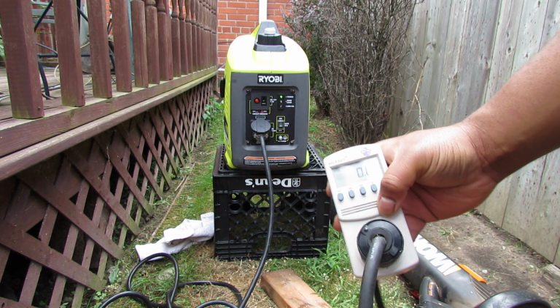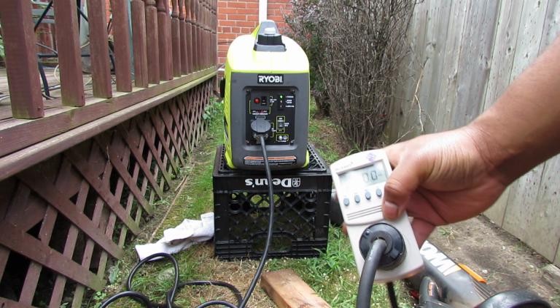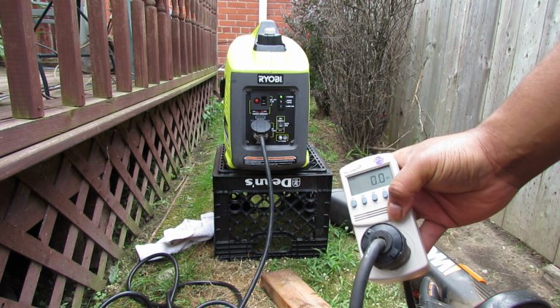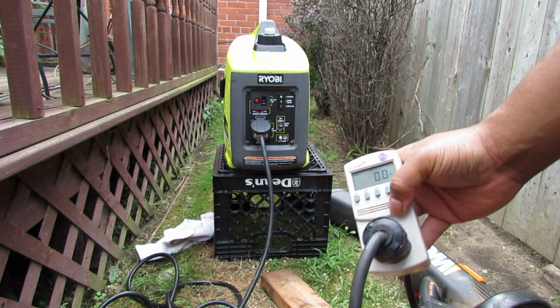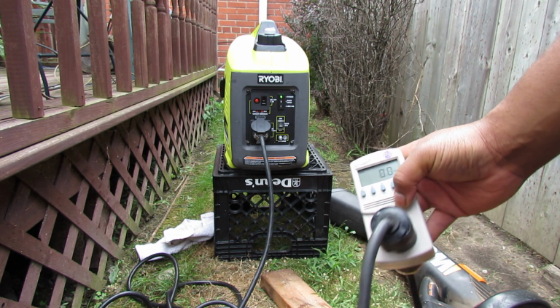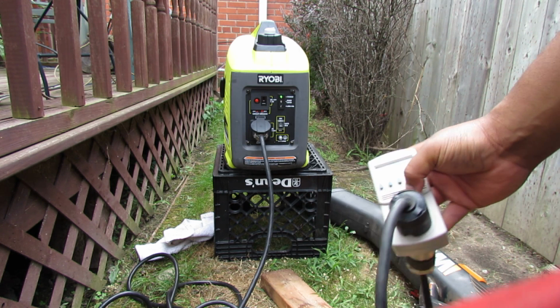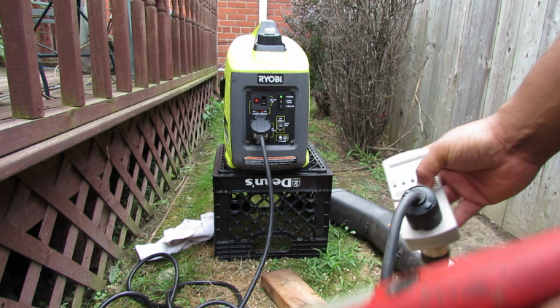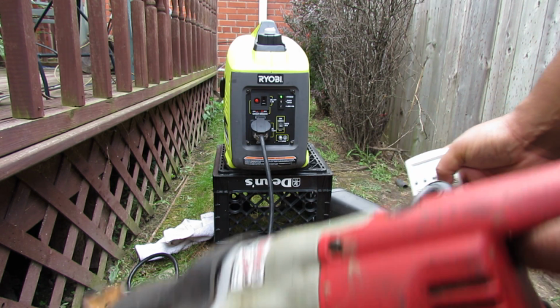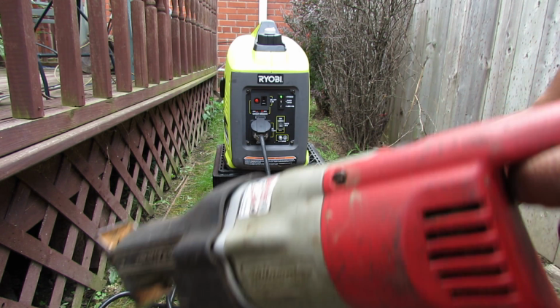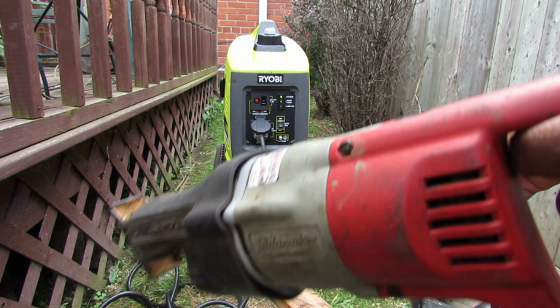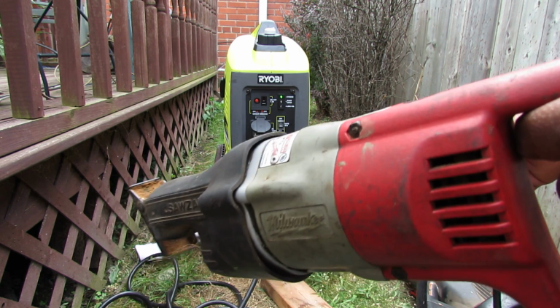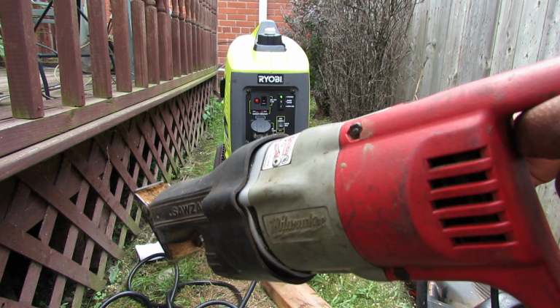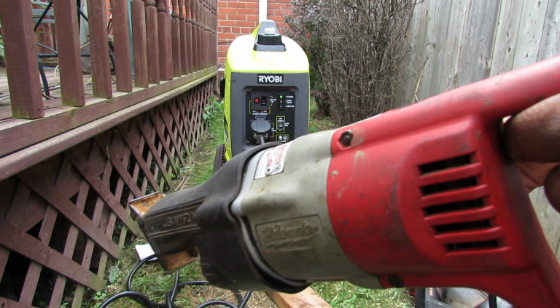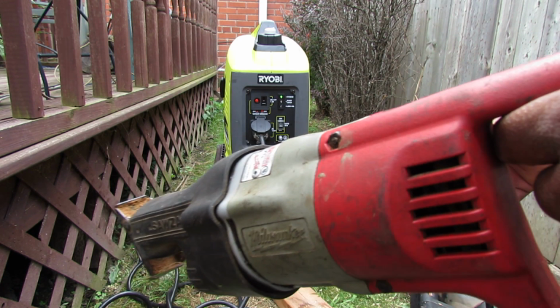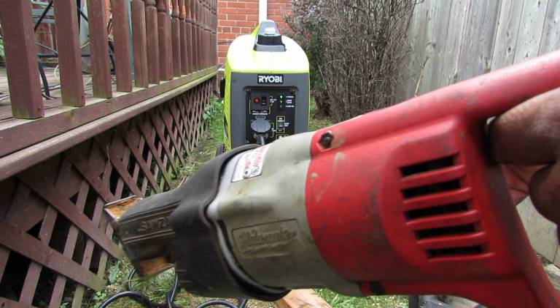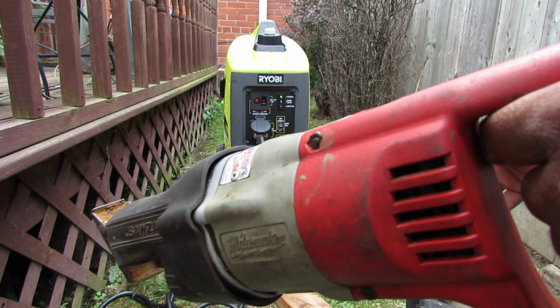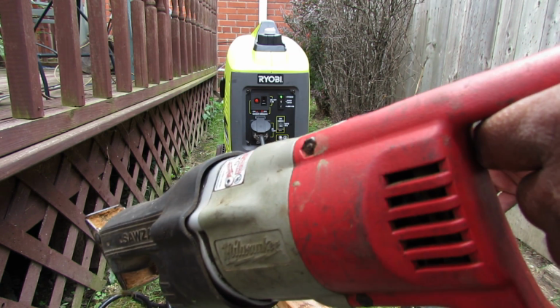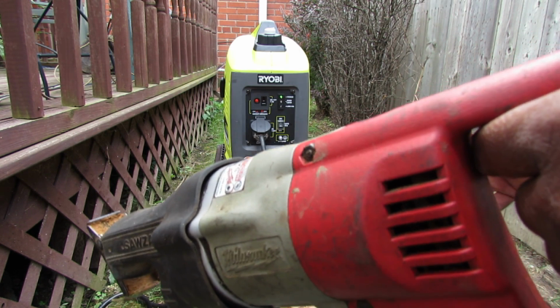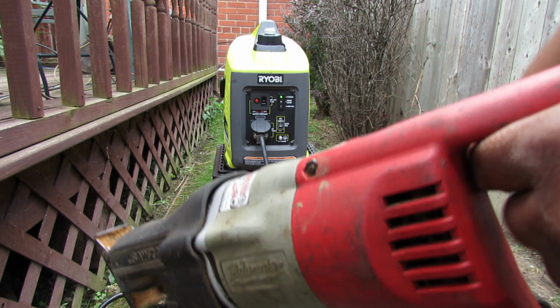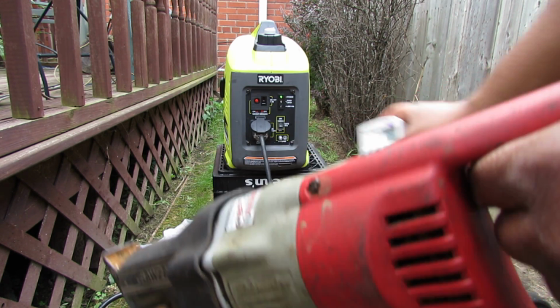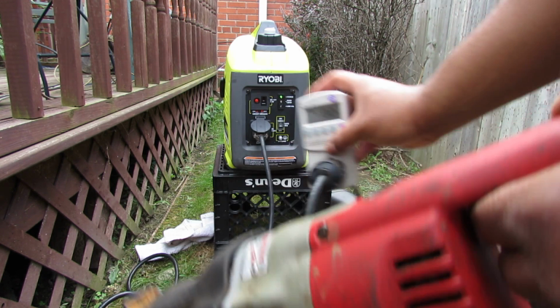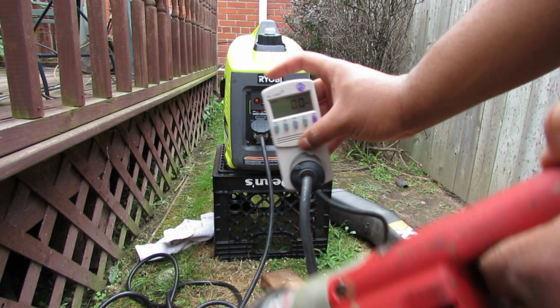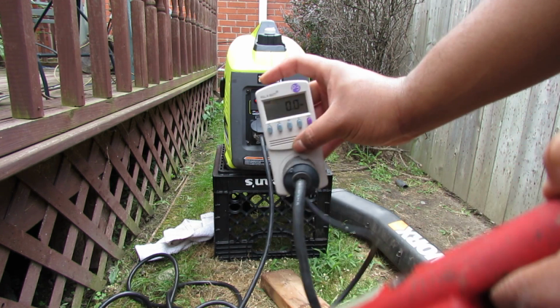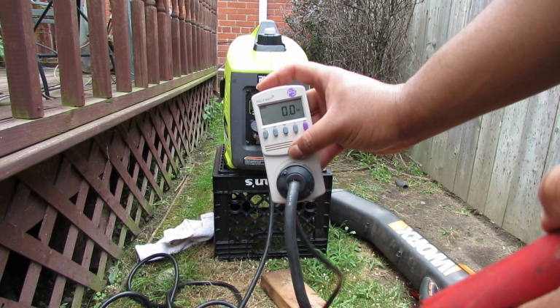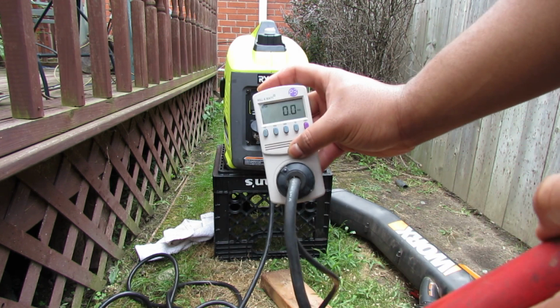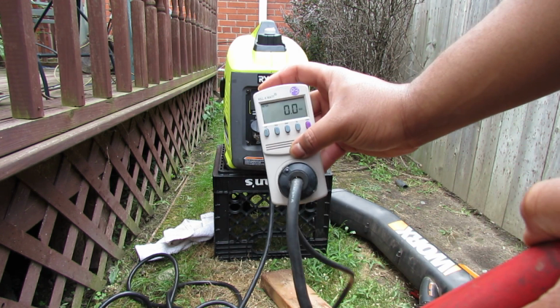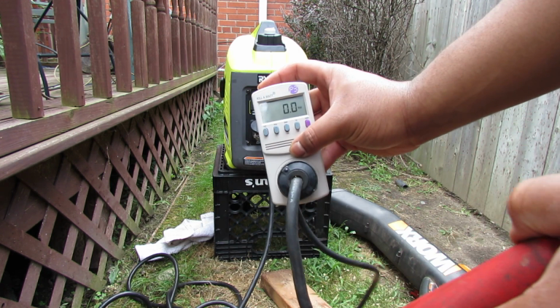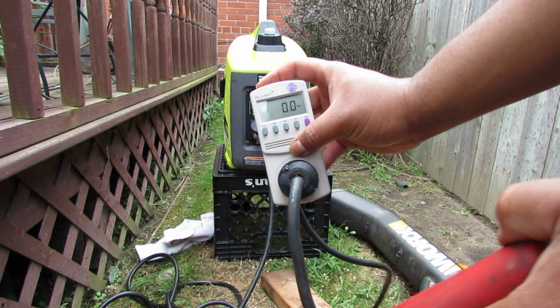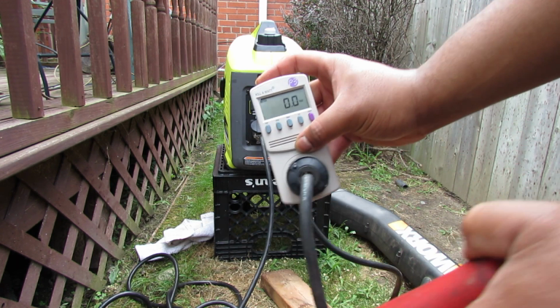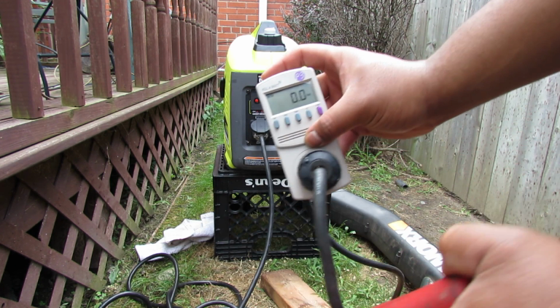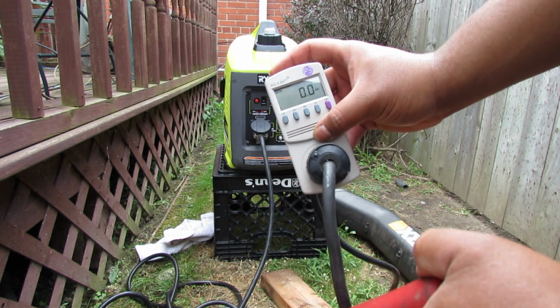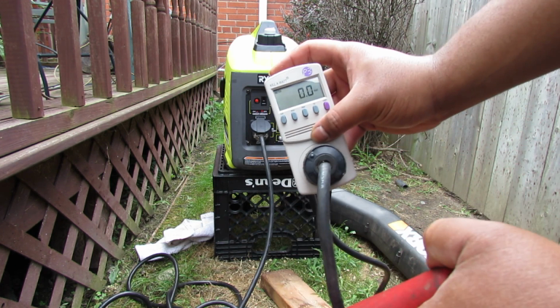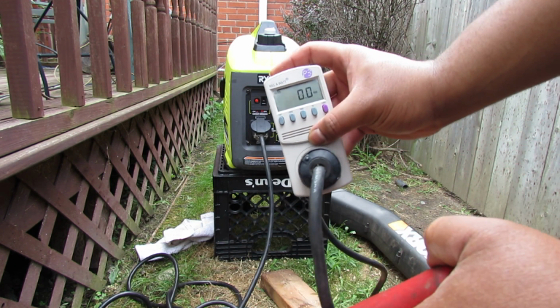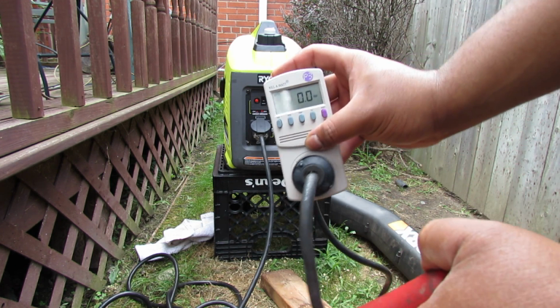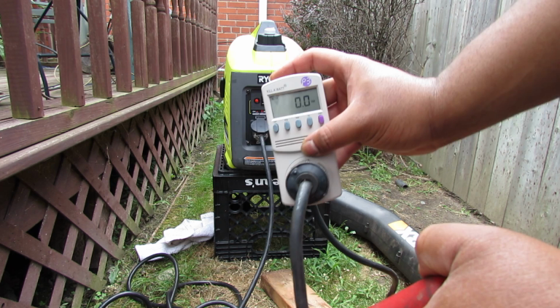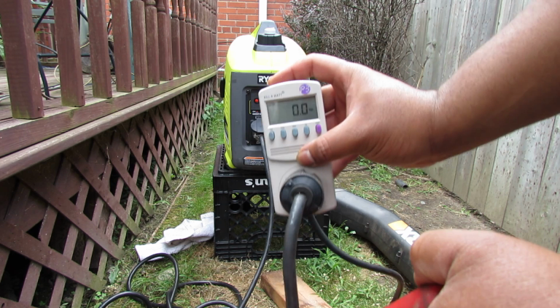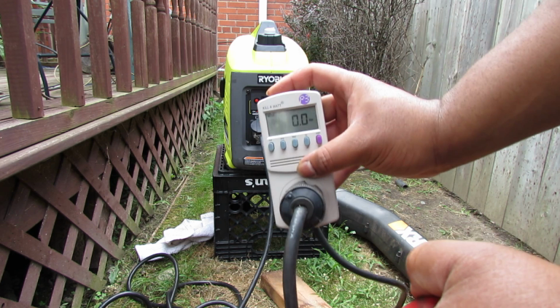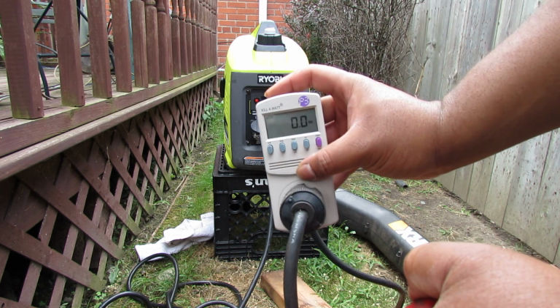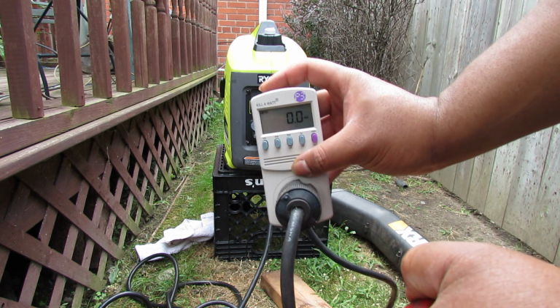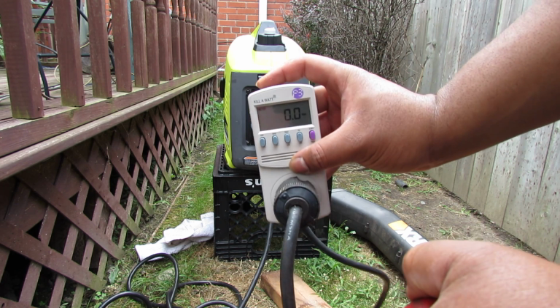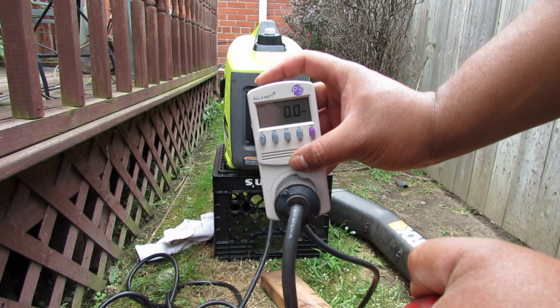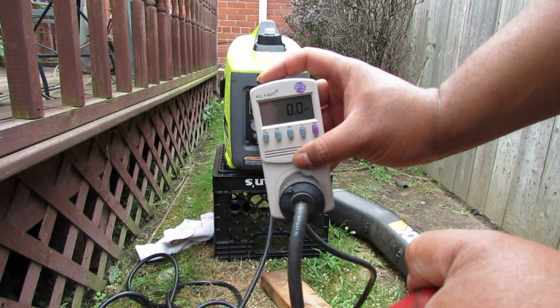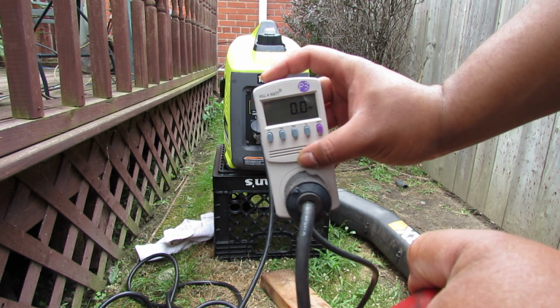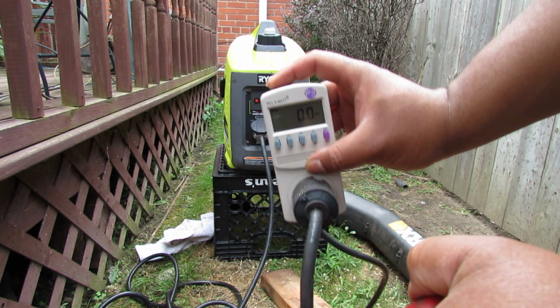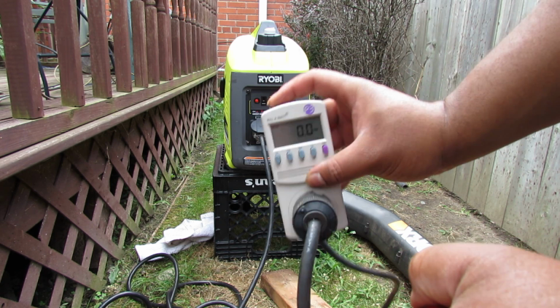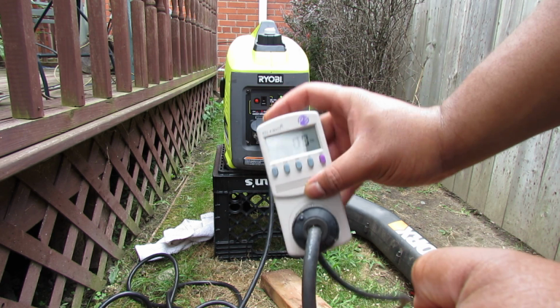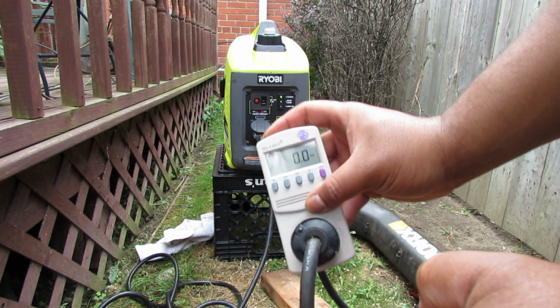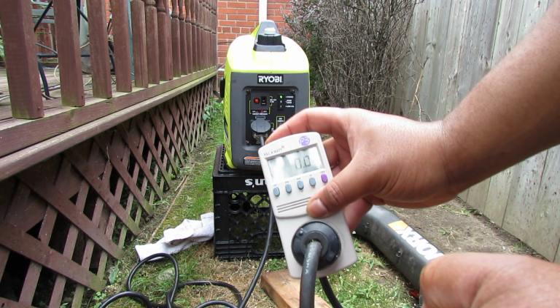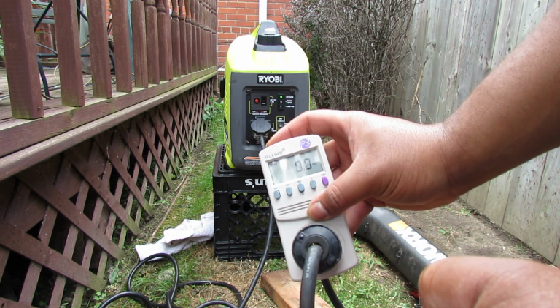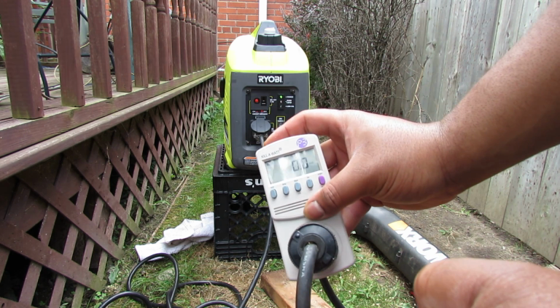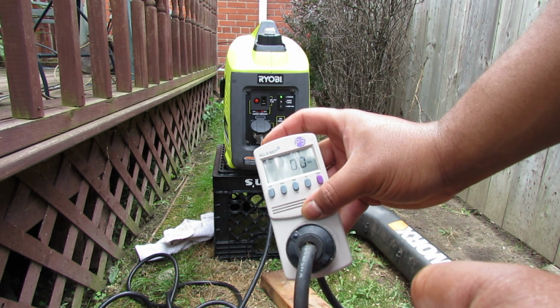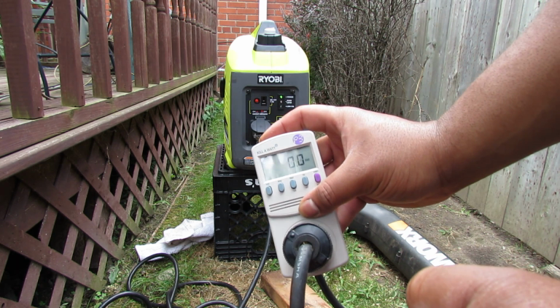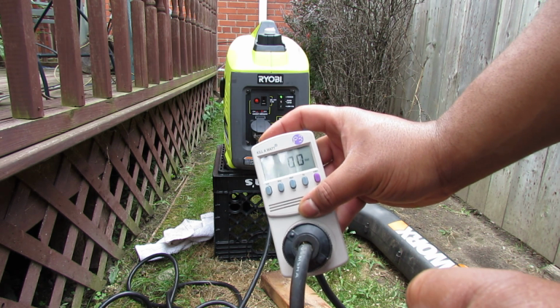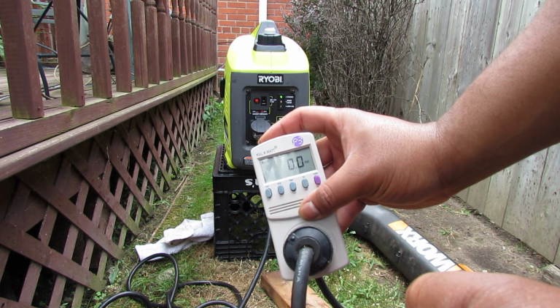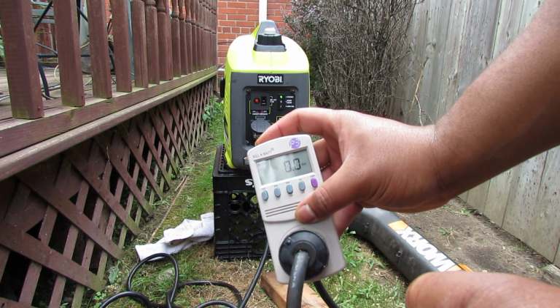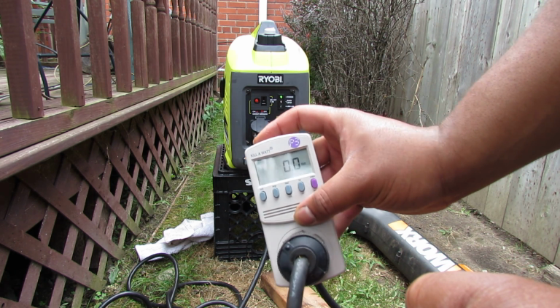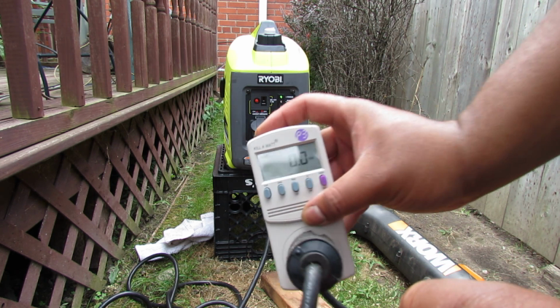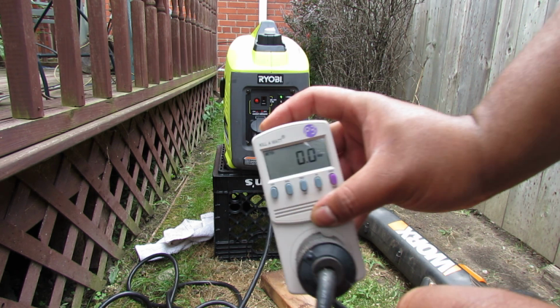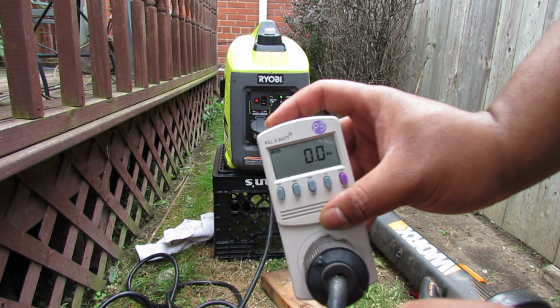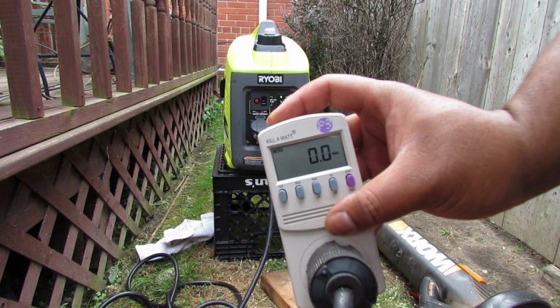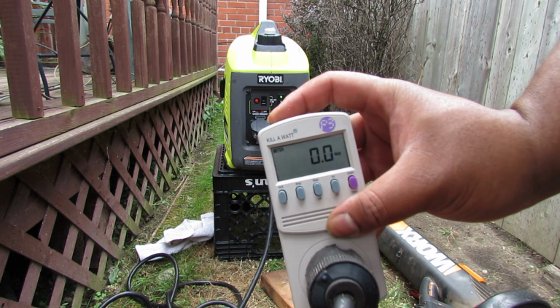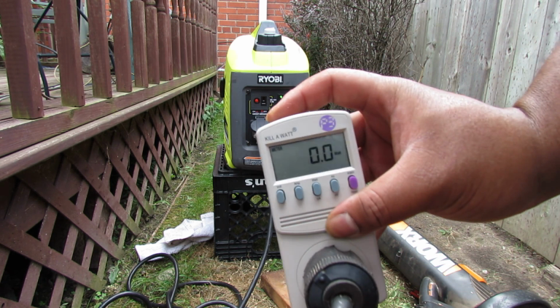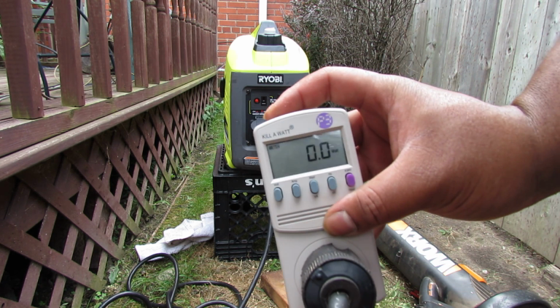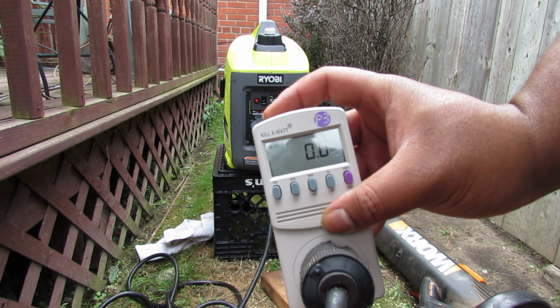Next, we've got our reciprocating saw. More important to look at the watts here.